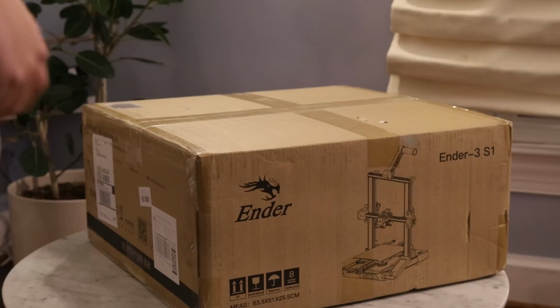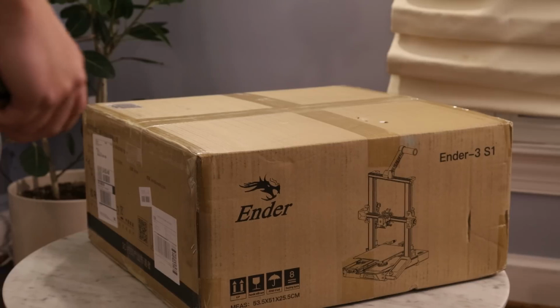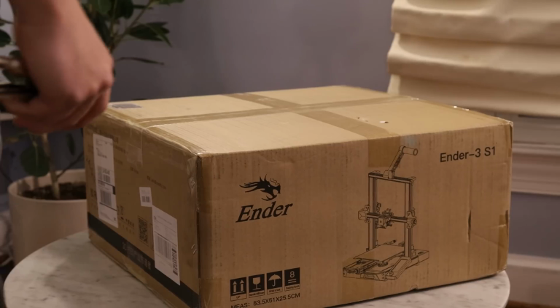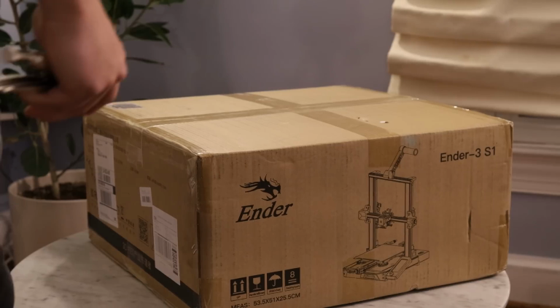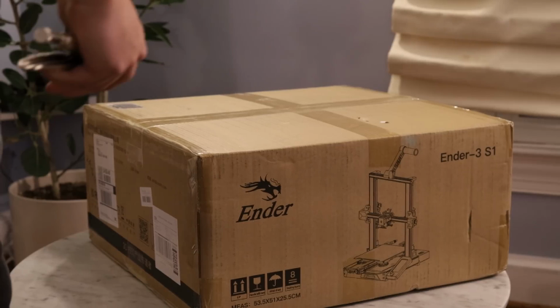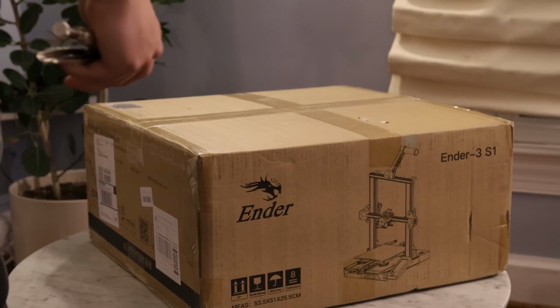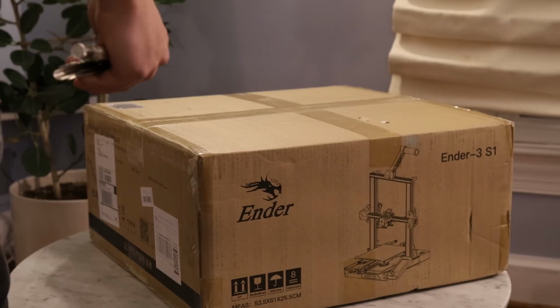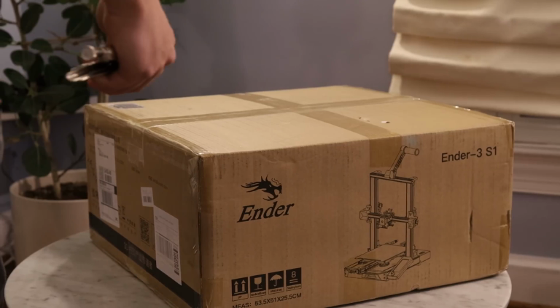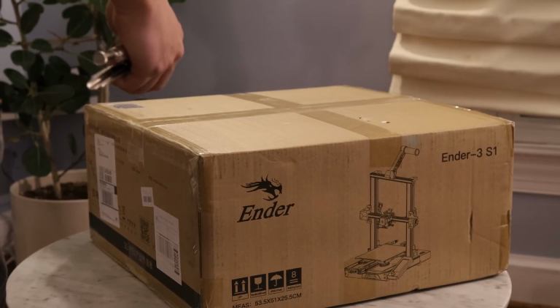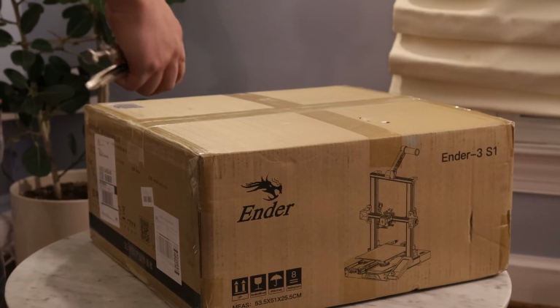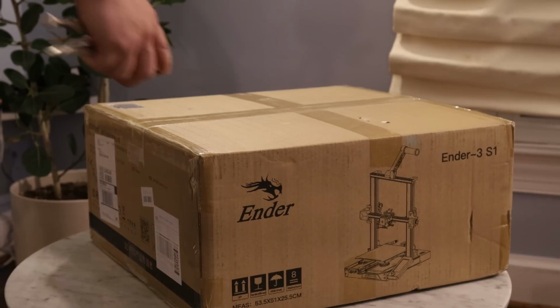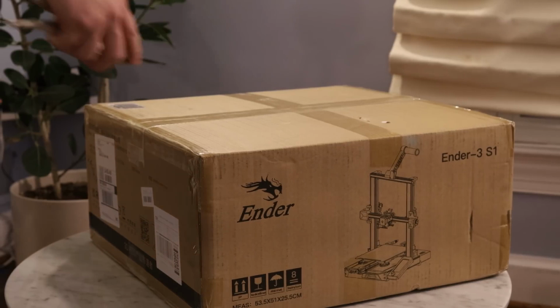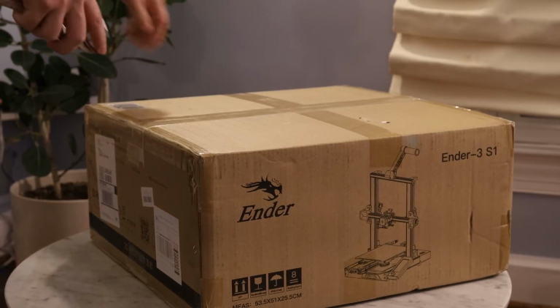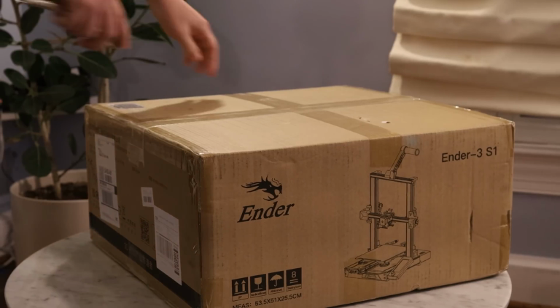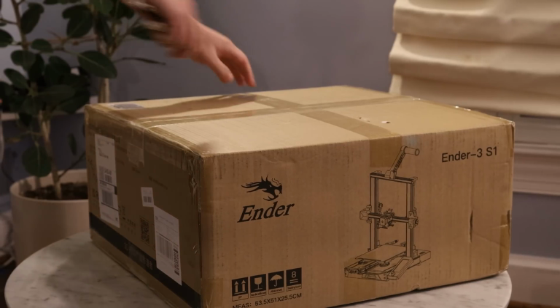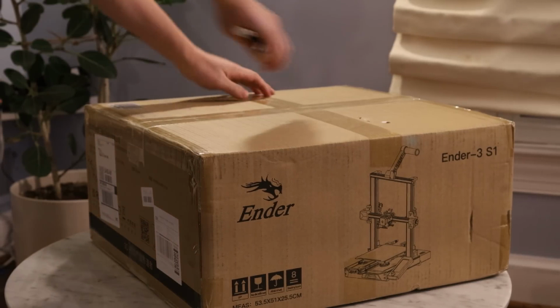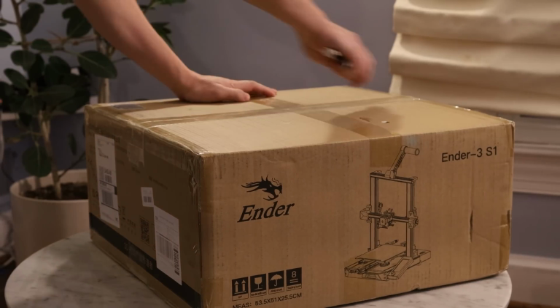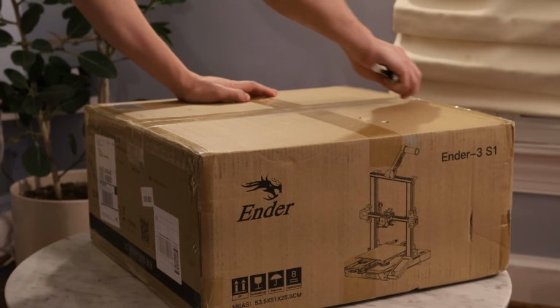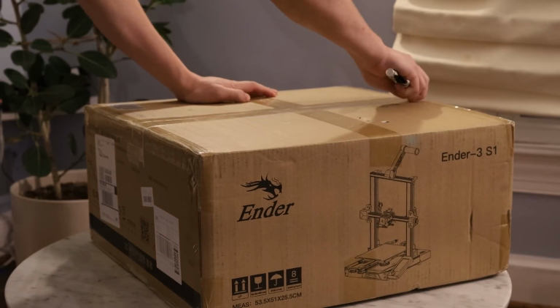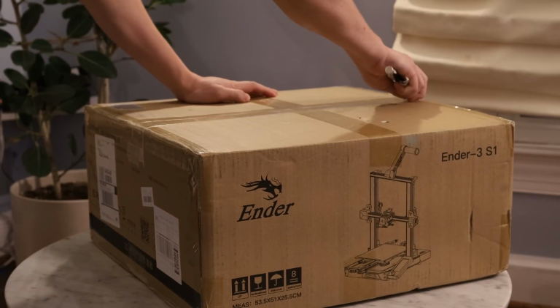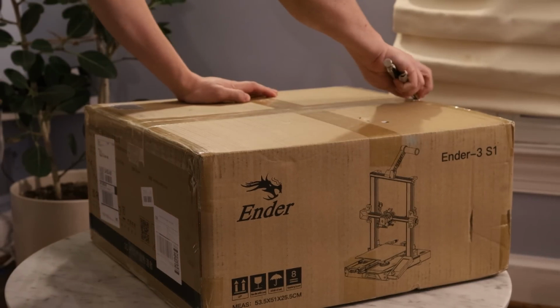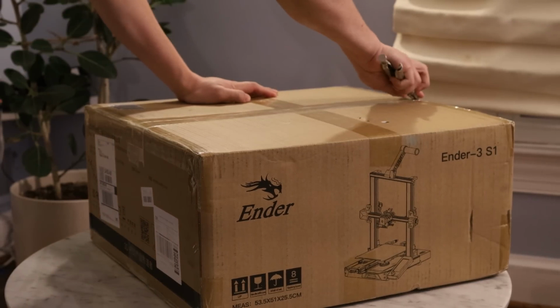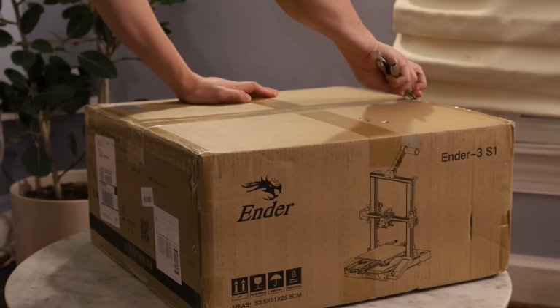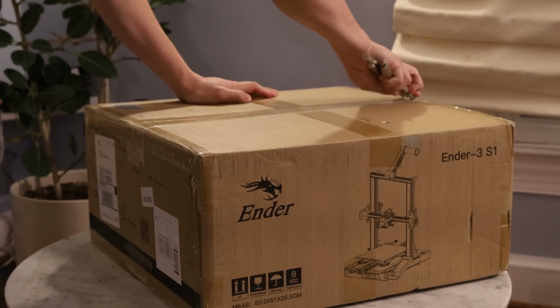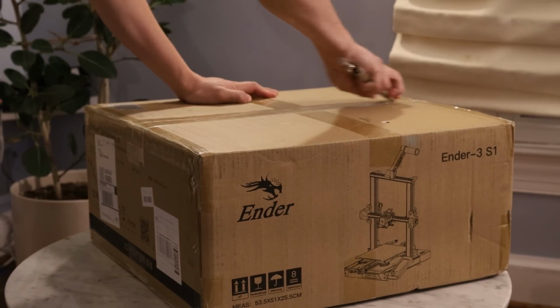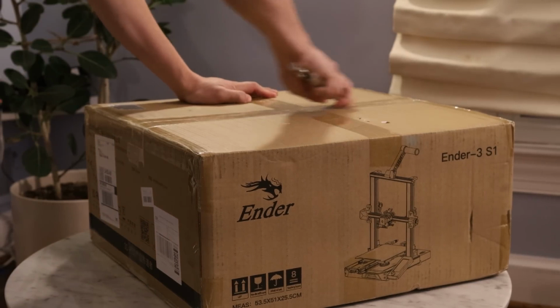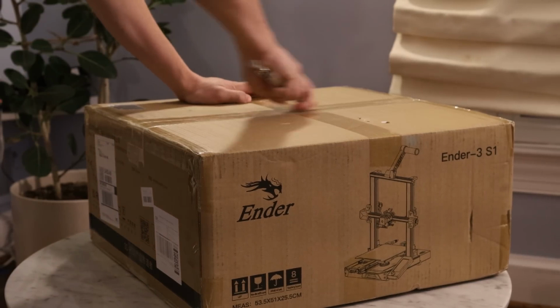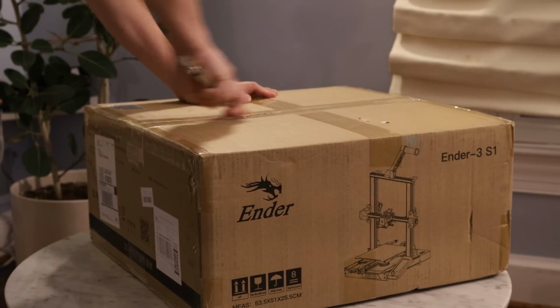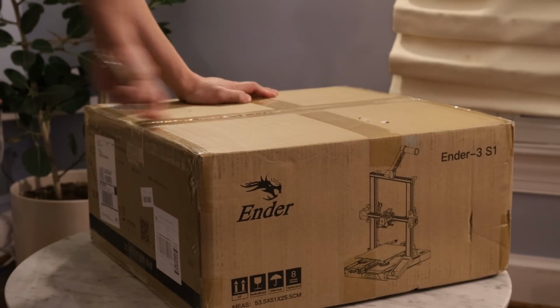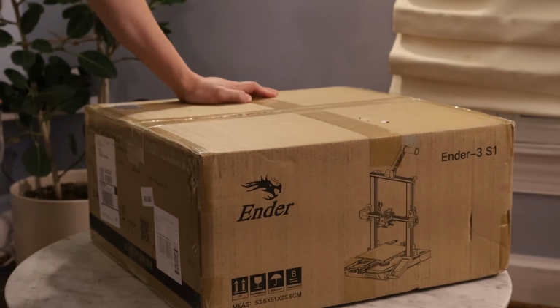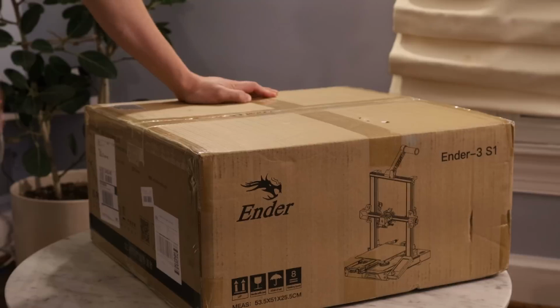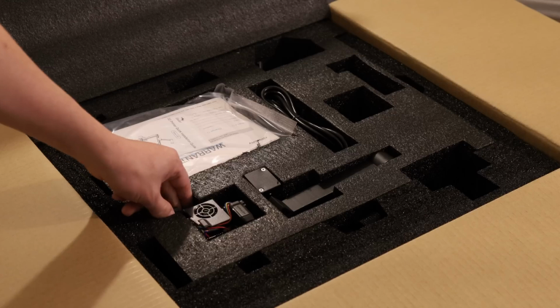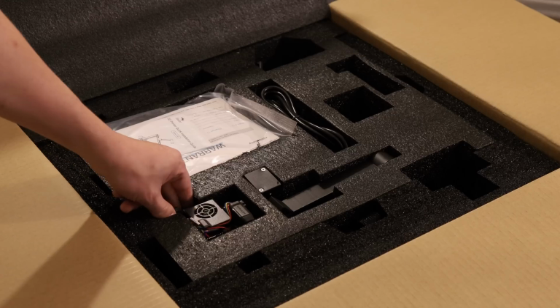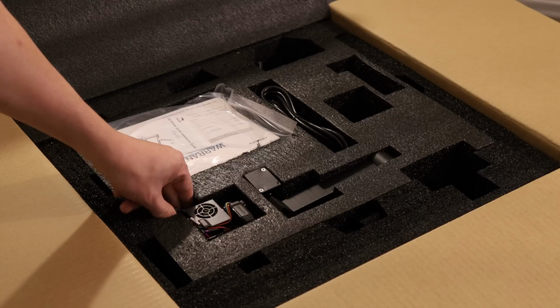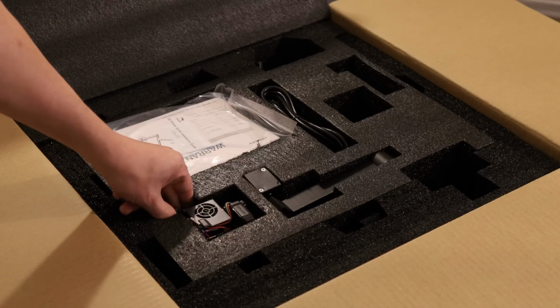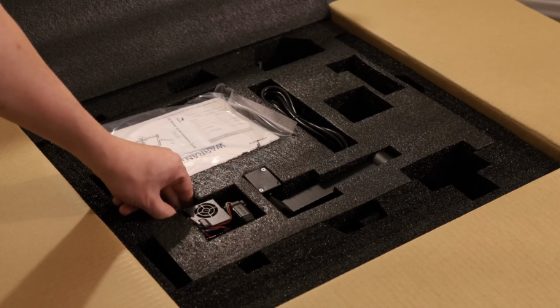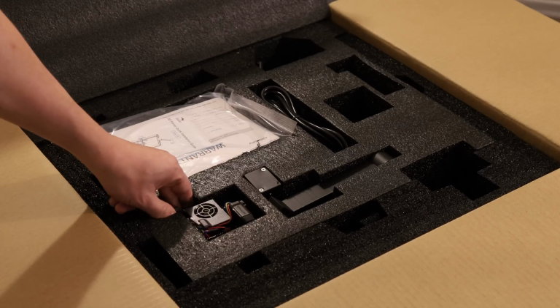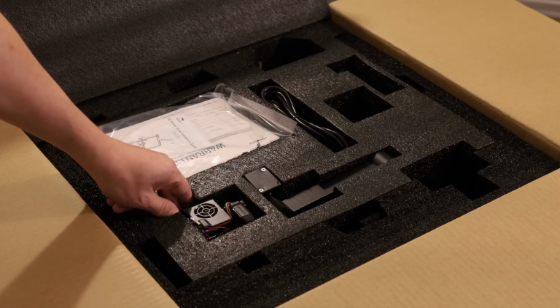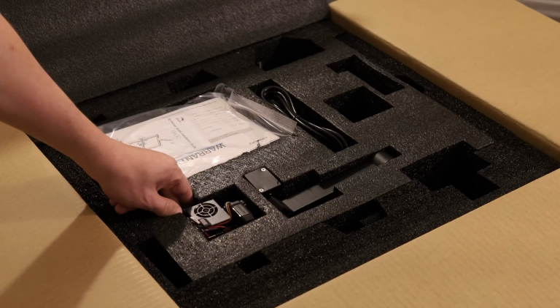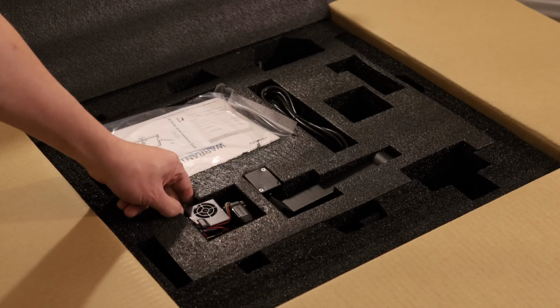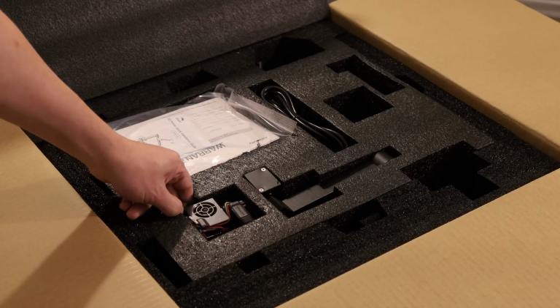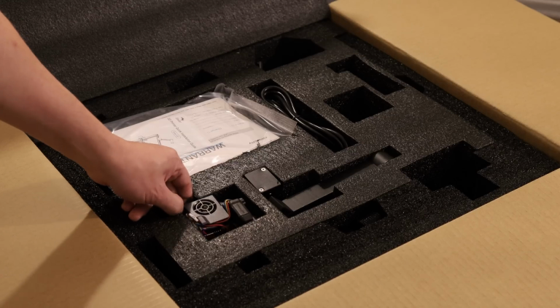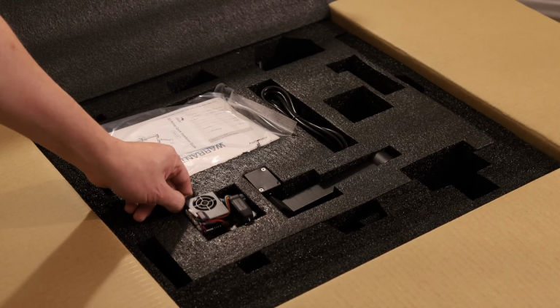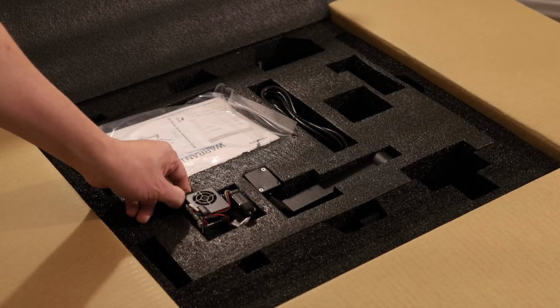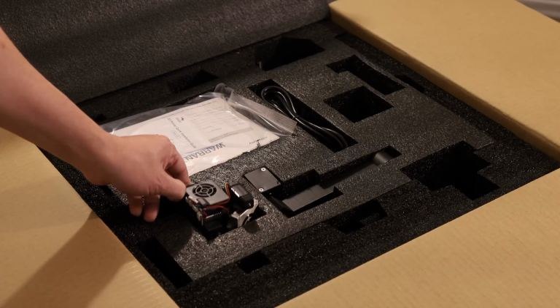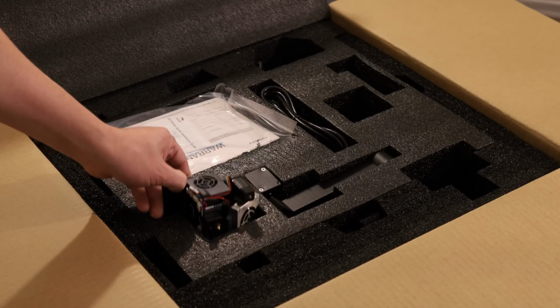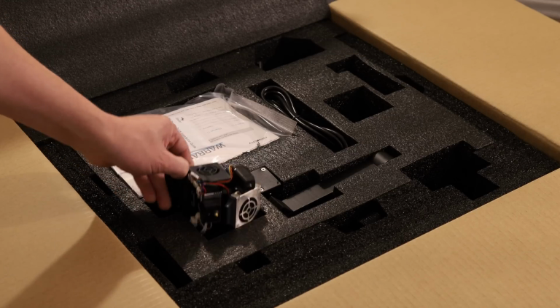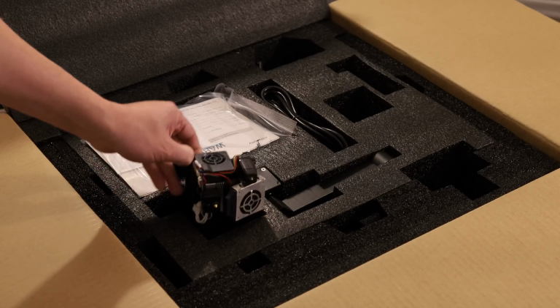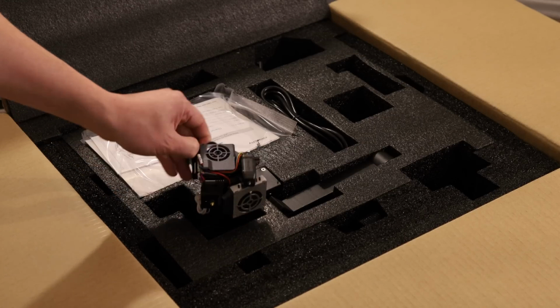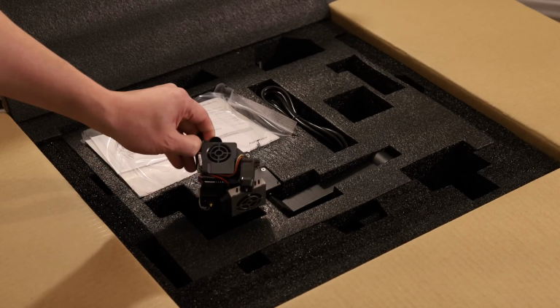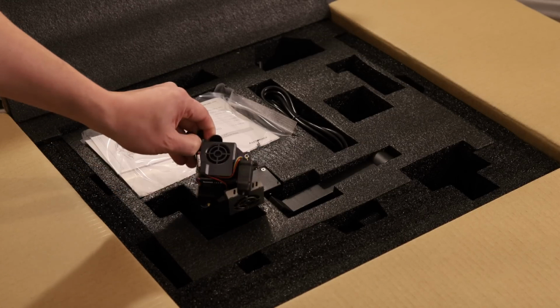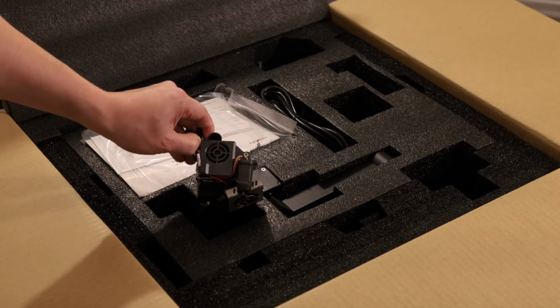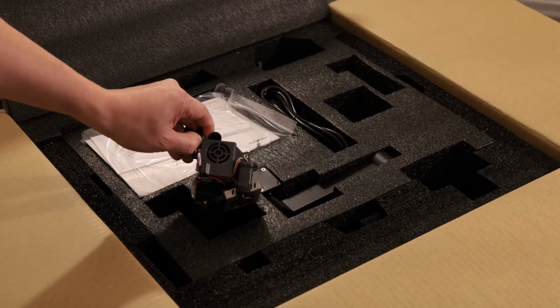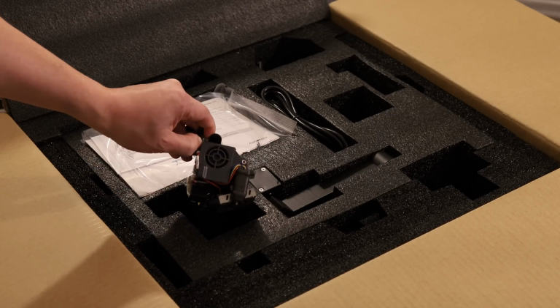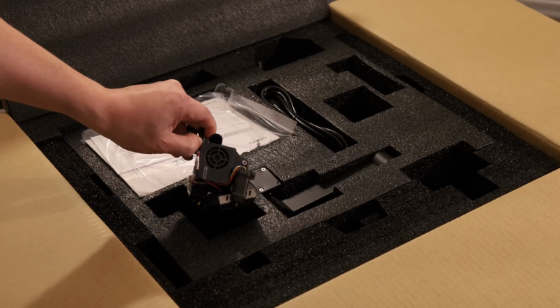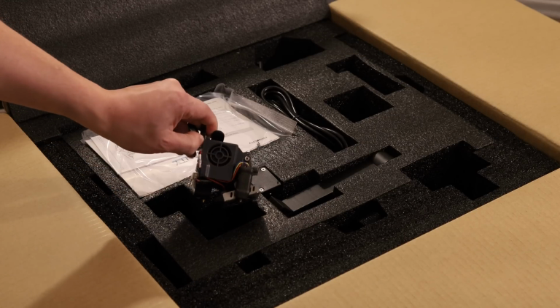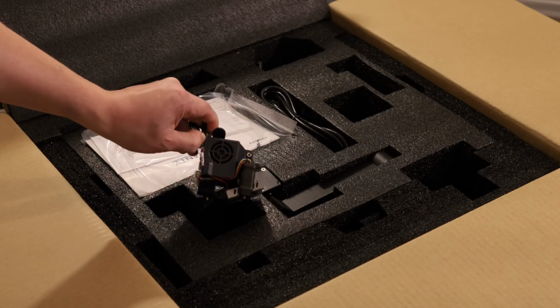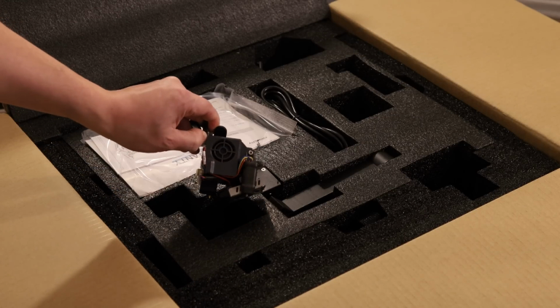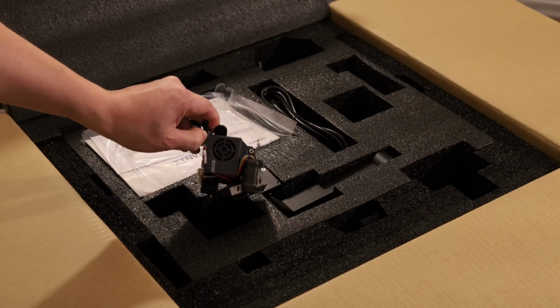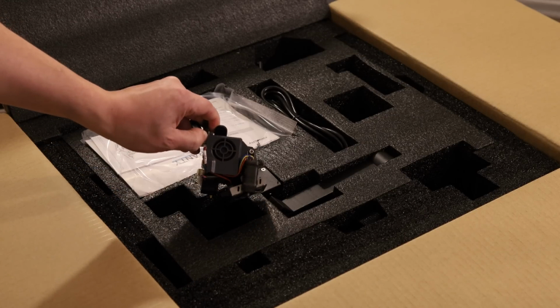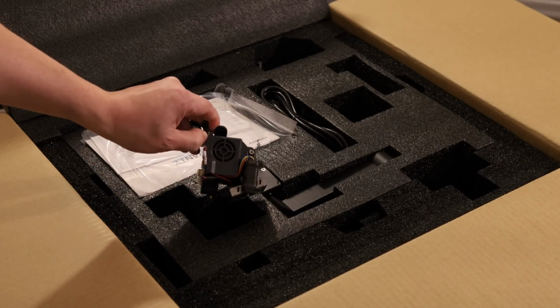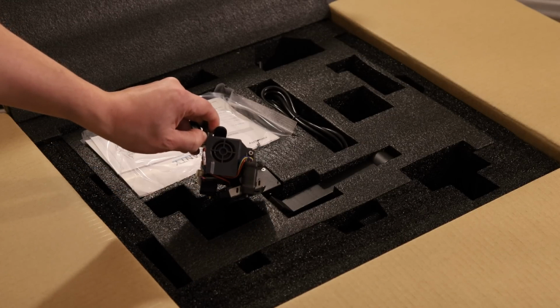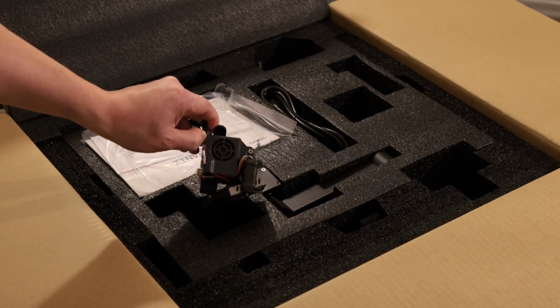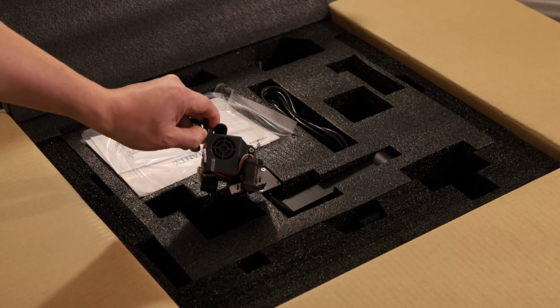Let's get started with the unboxing. Right on the top you can see one of the major improvements in this printer, and that's the hot end.